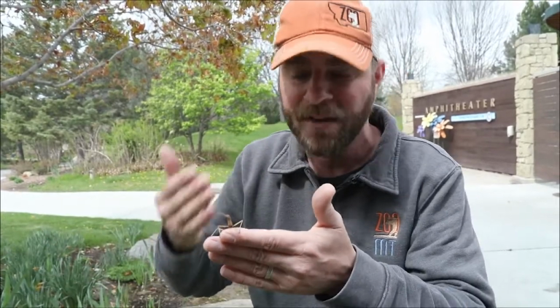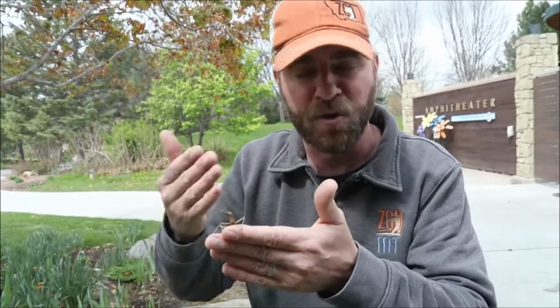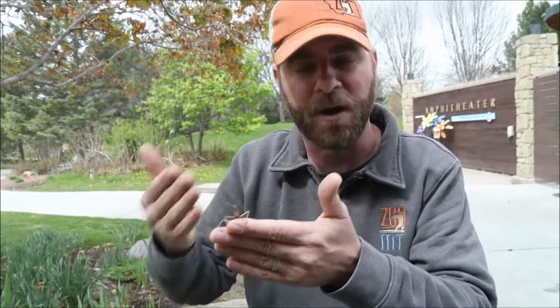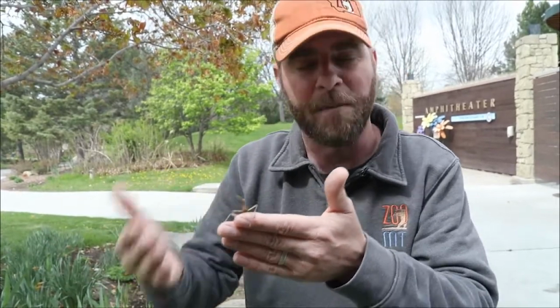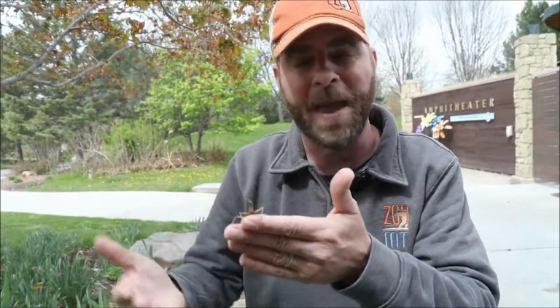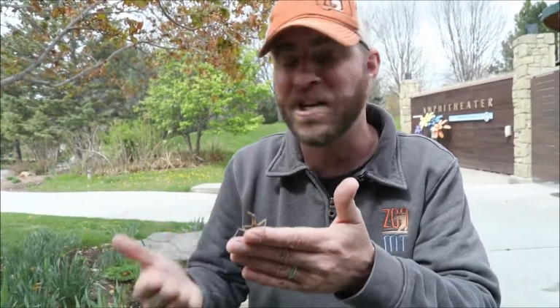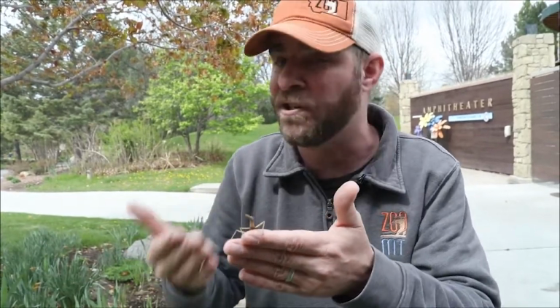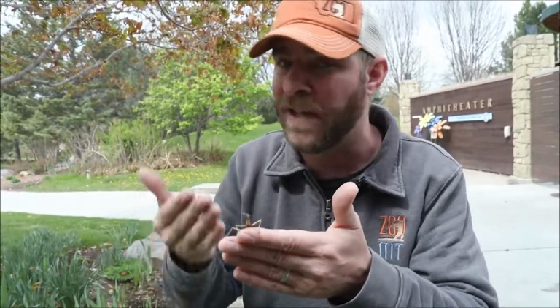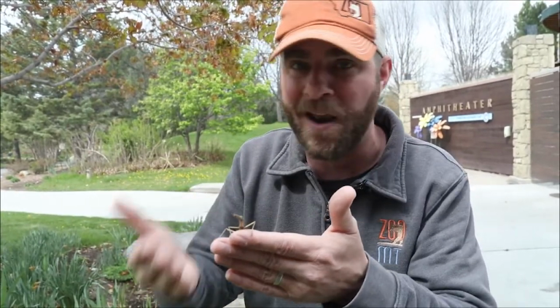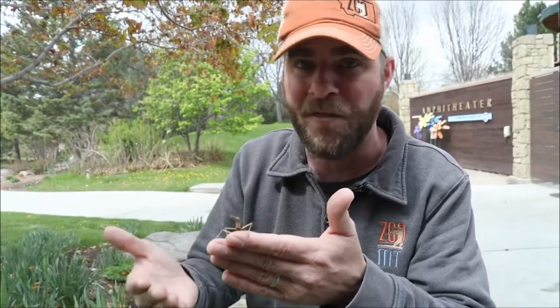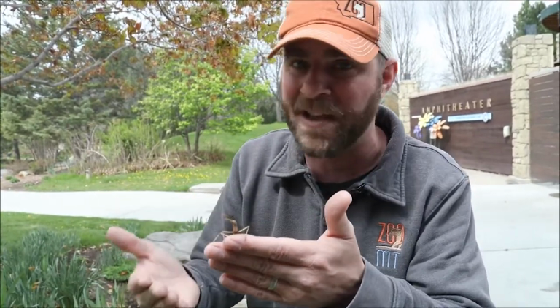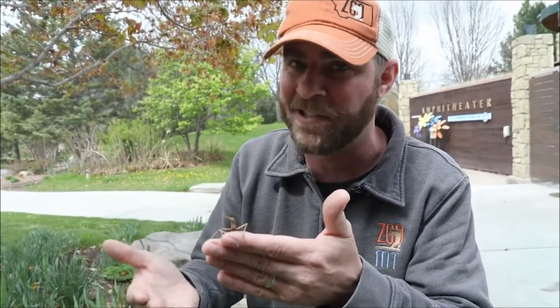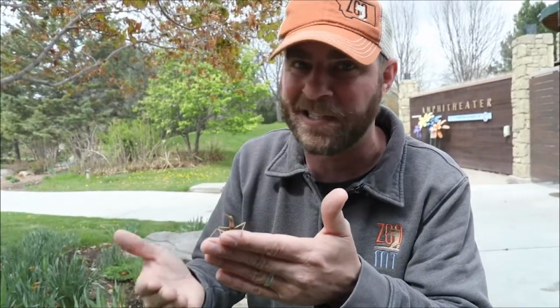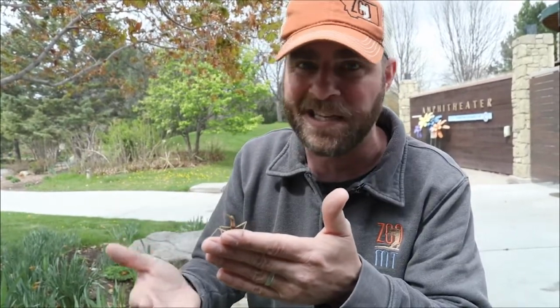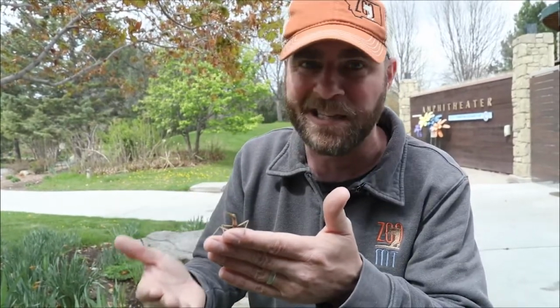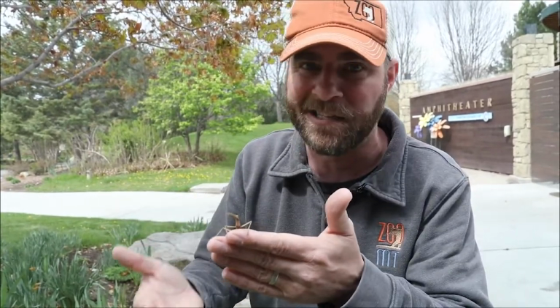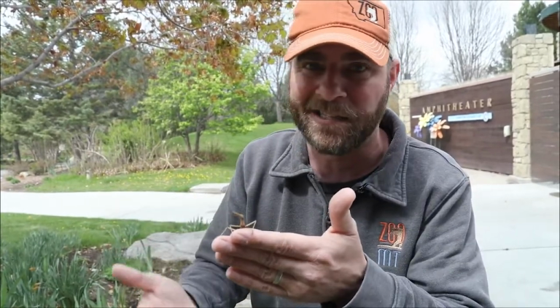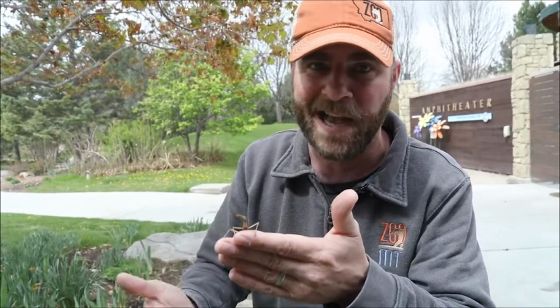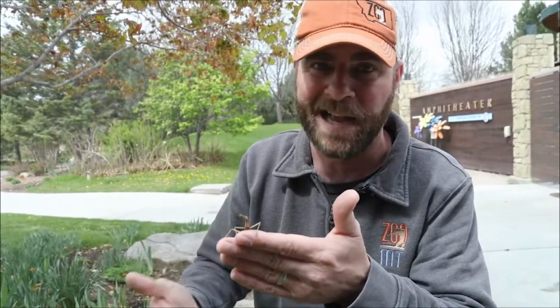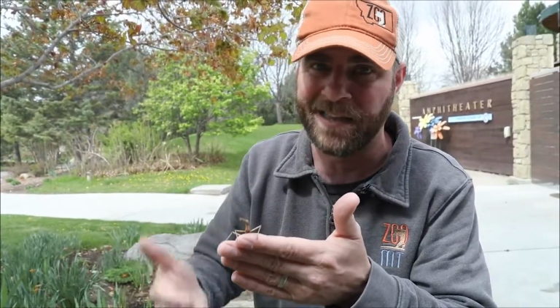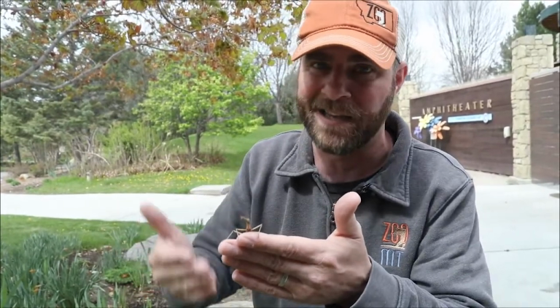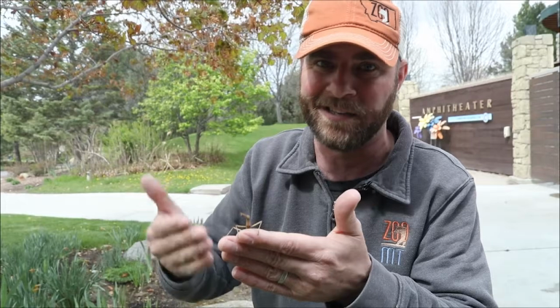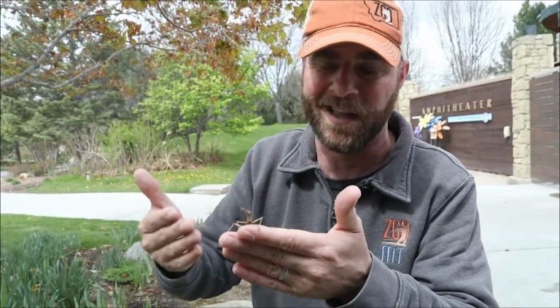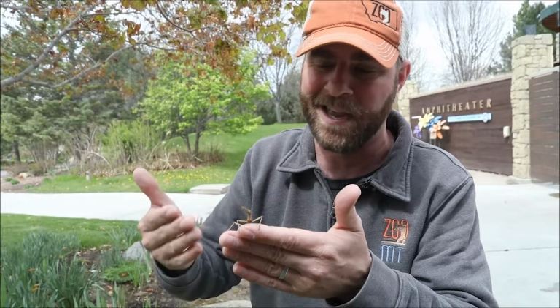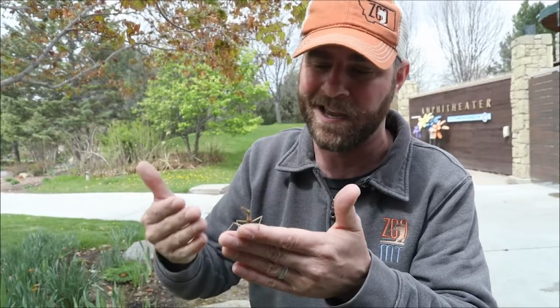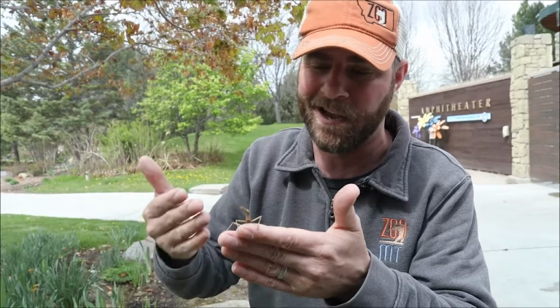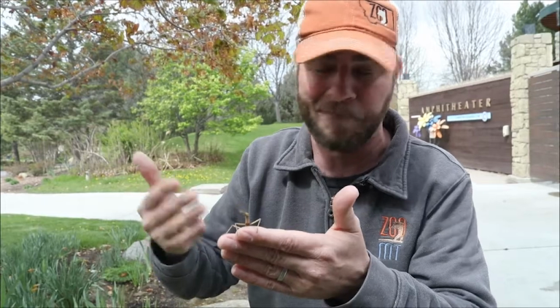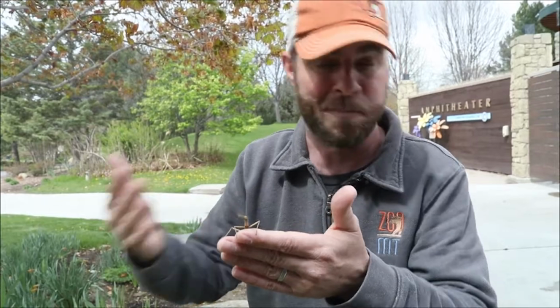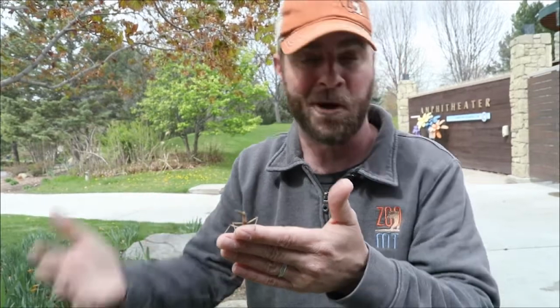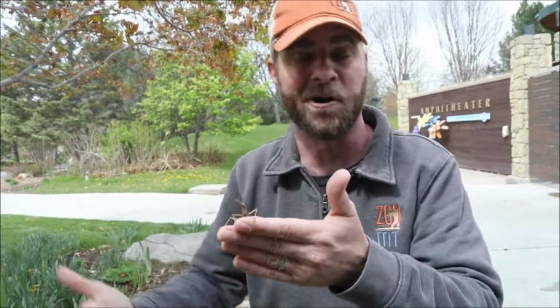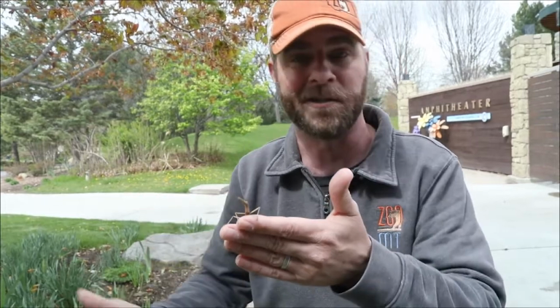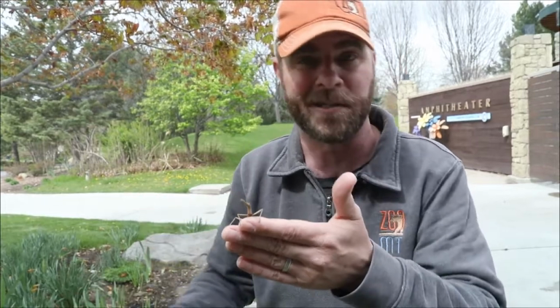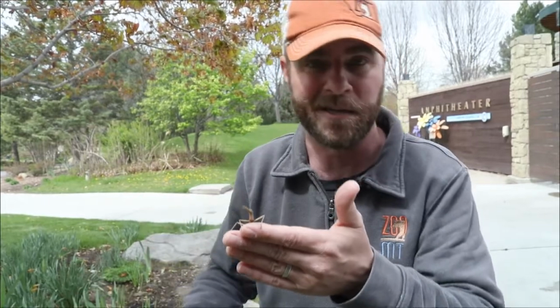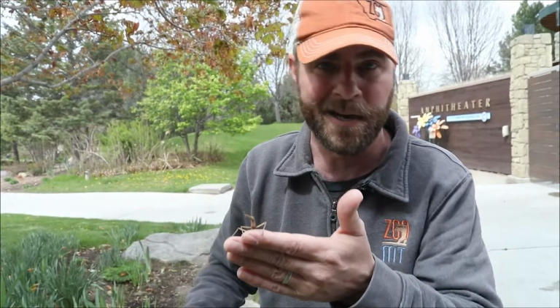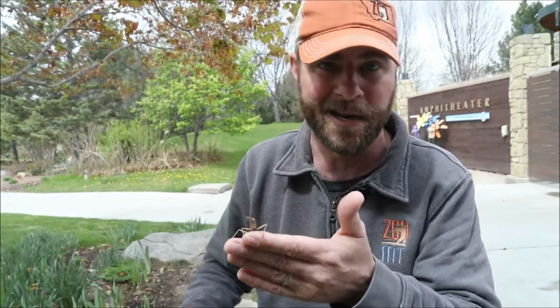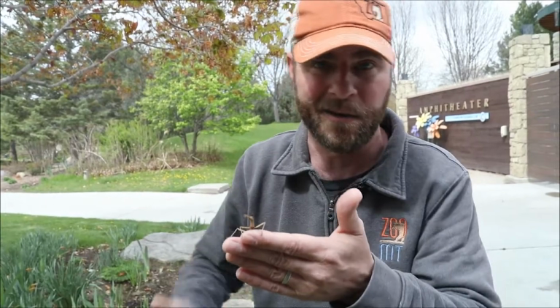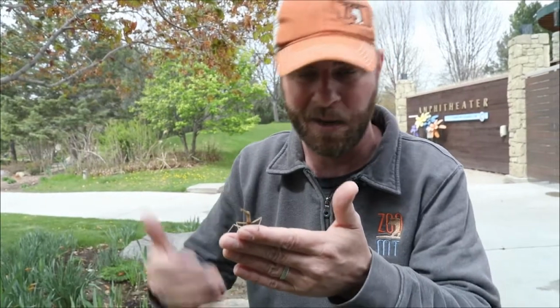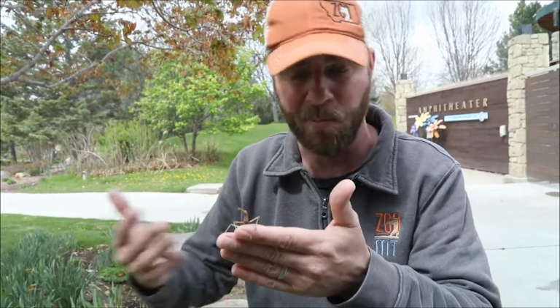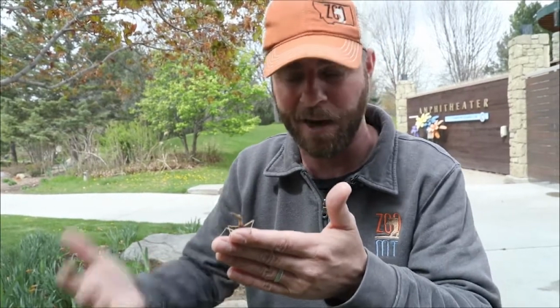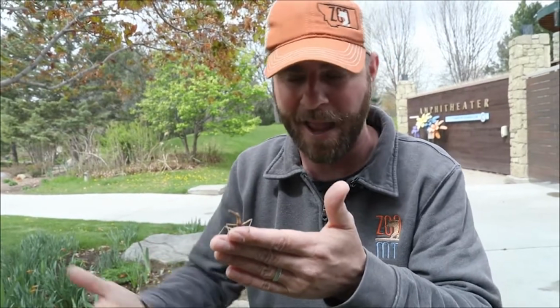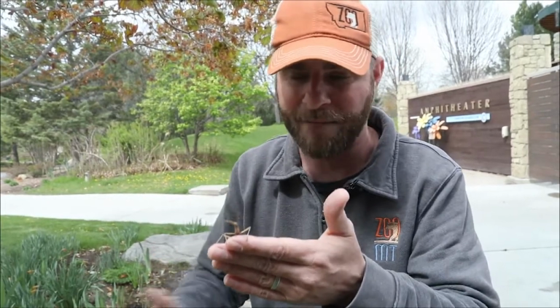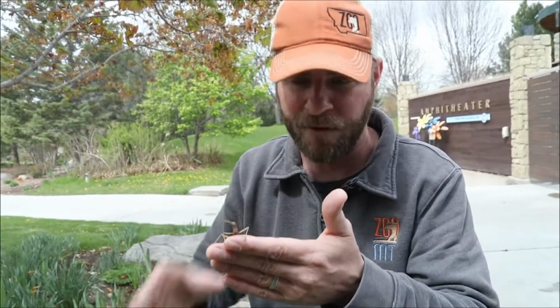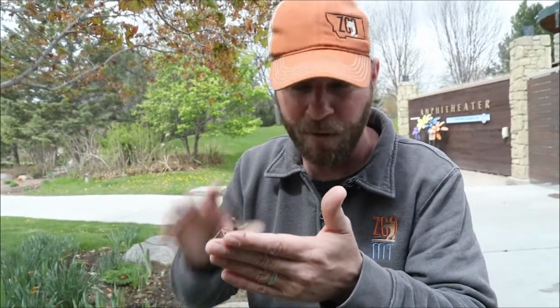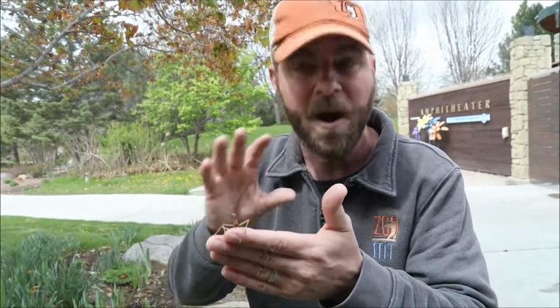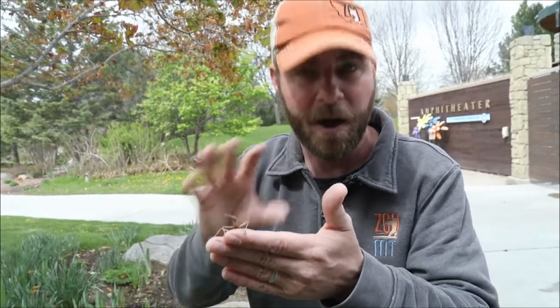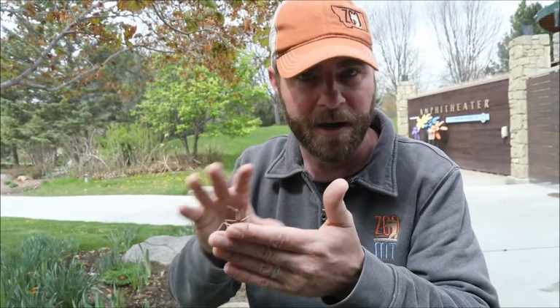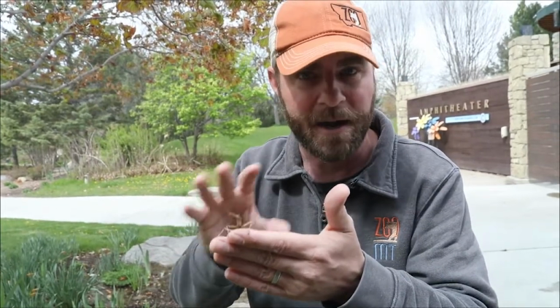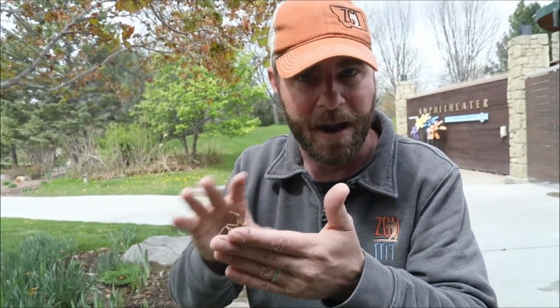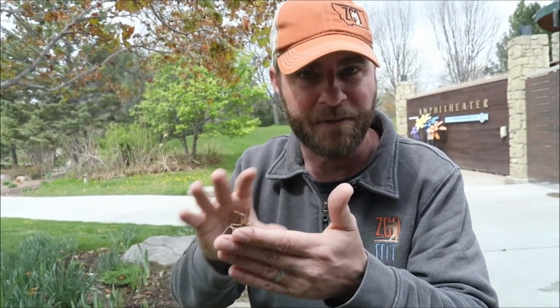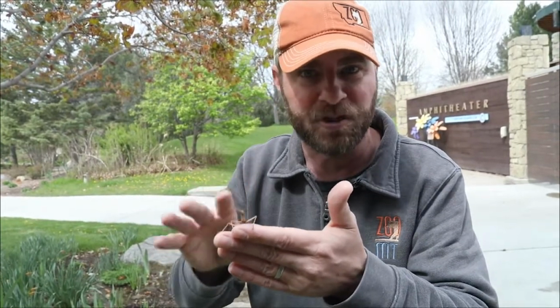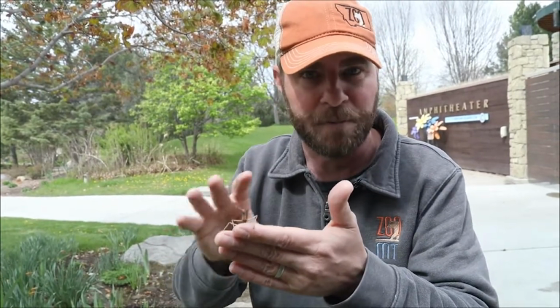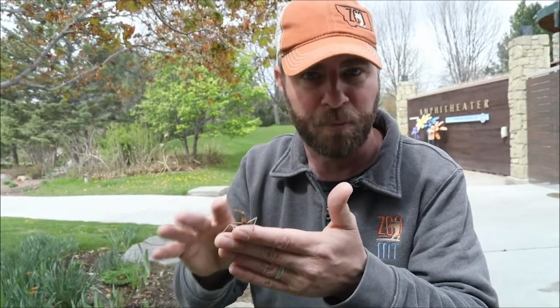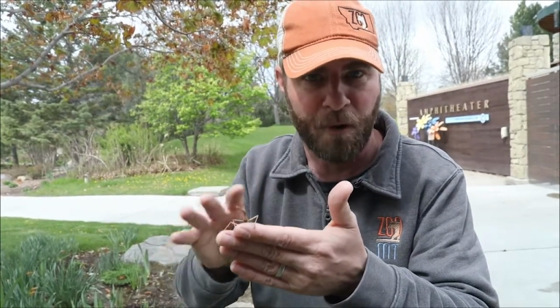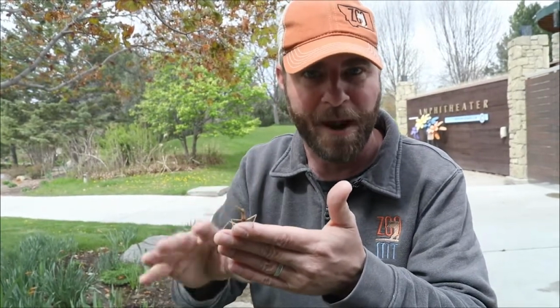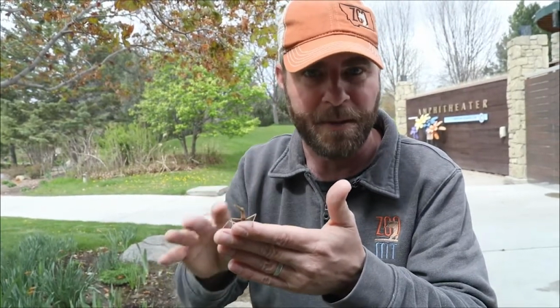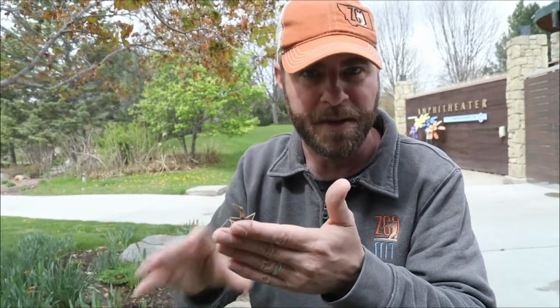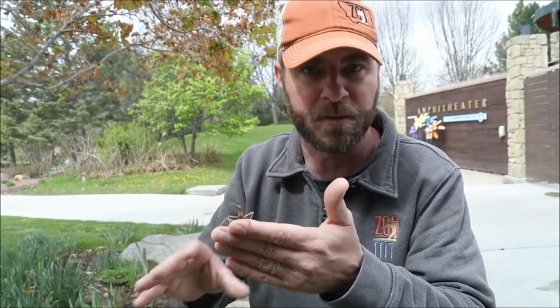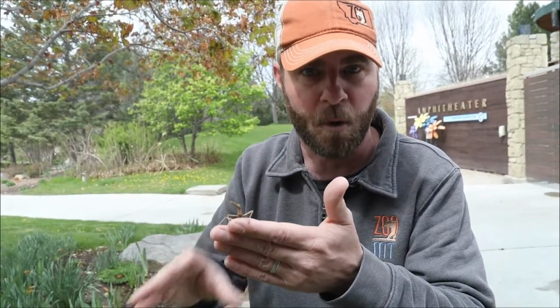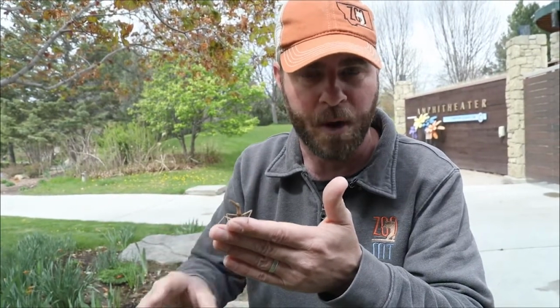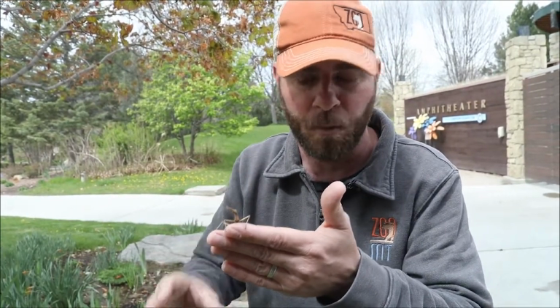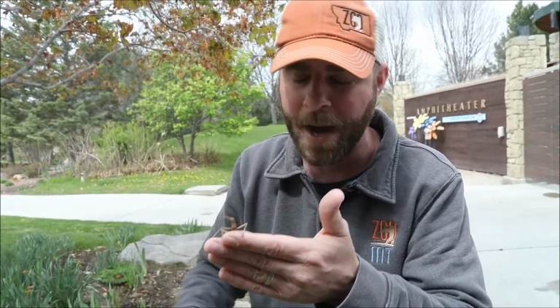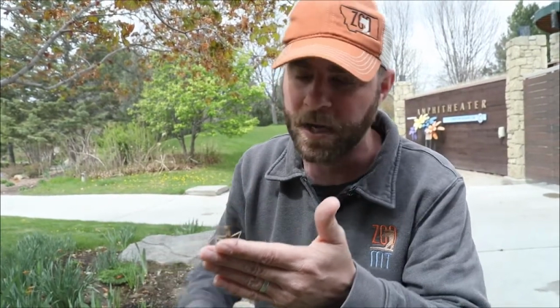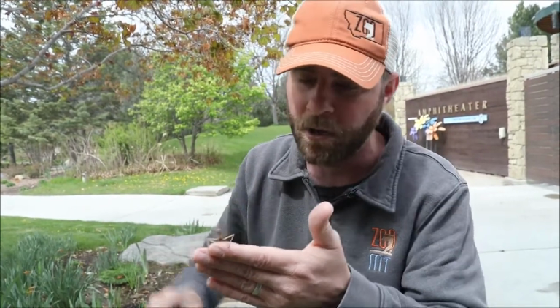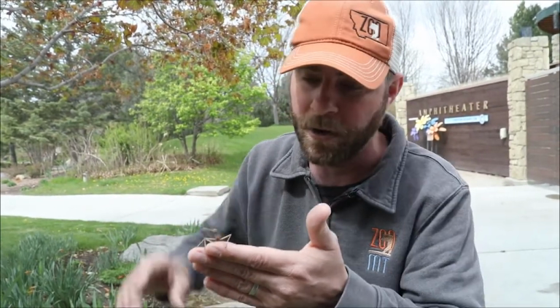You can imagine a lot of things like to eat this guy — things like birds and what have you are going to actually prey on these quite regularly.